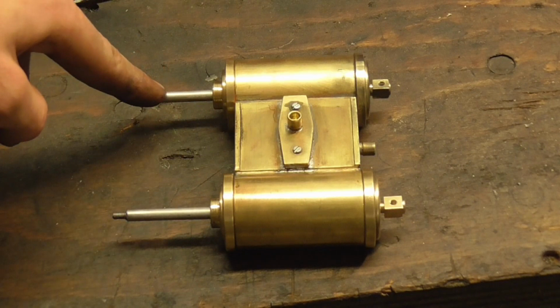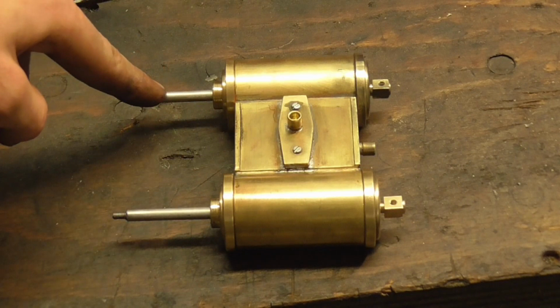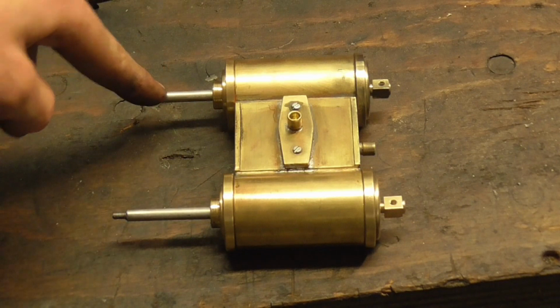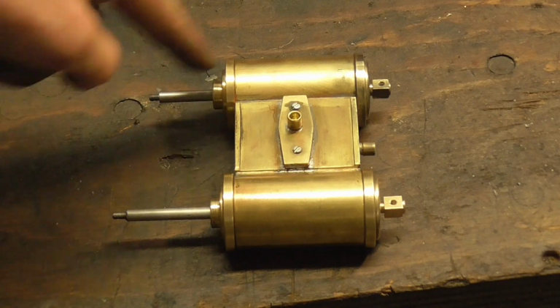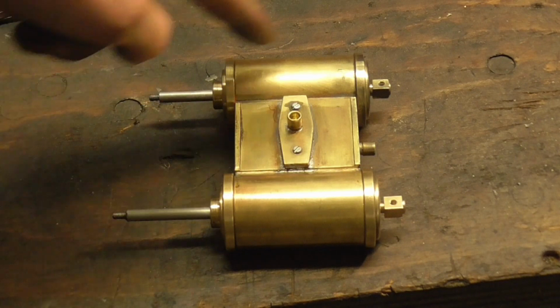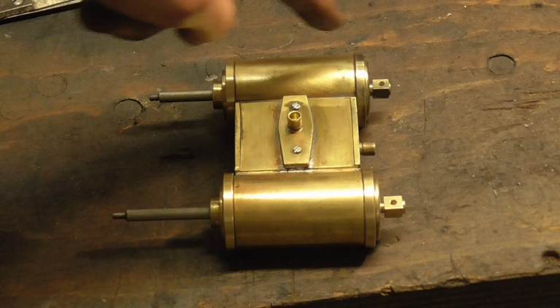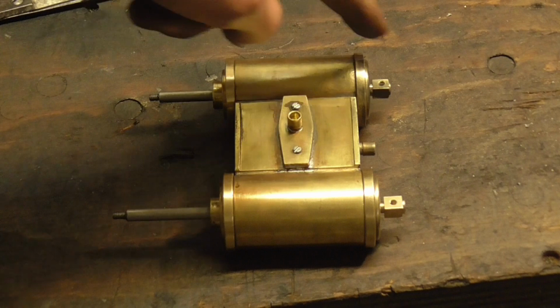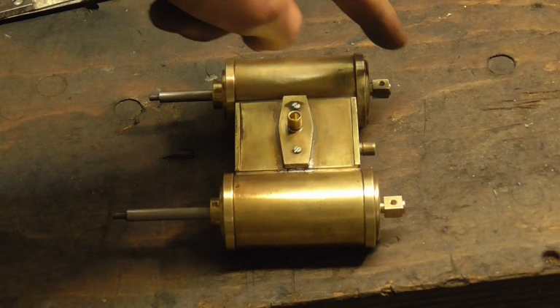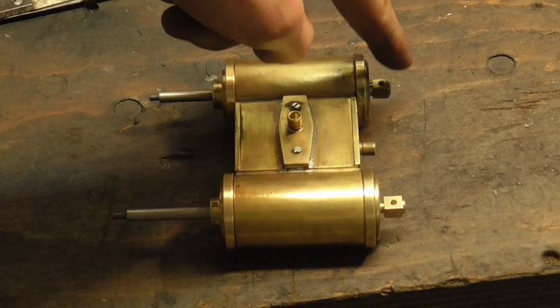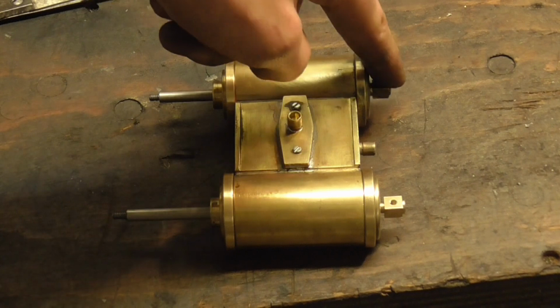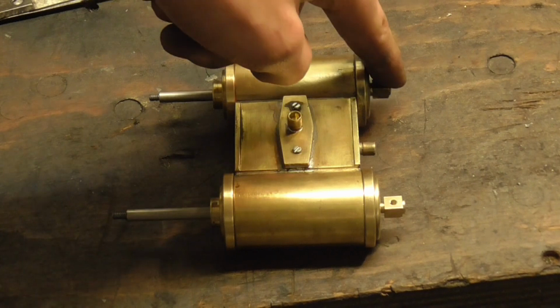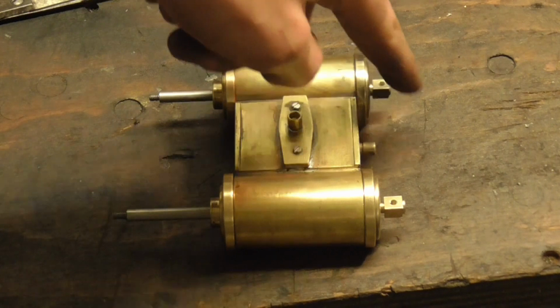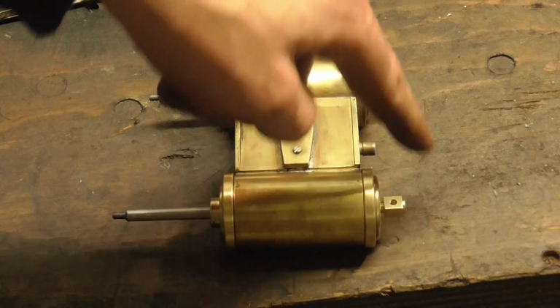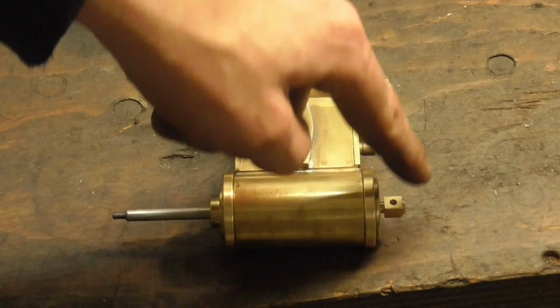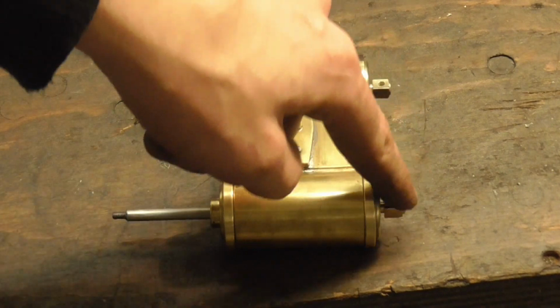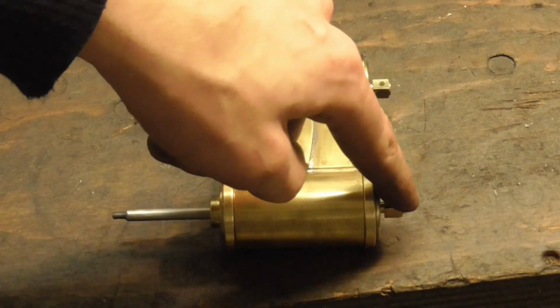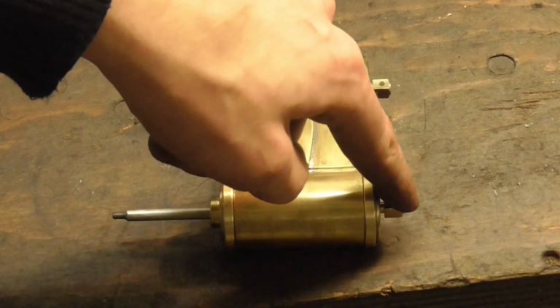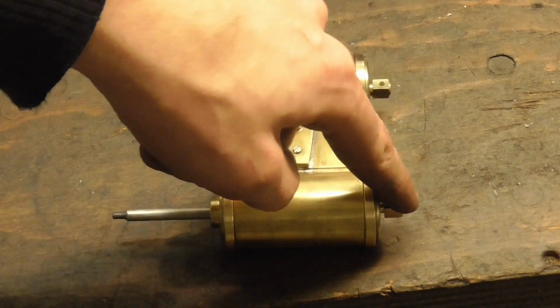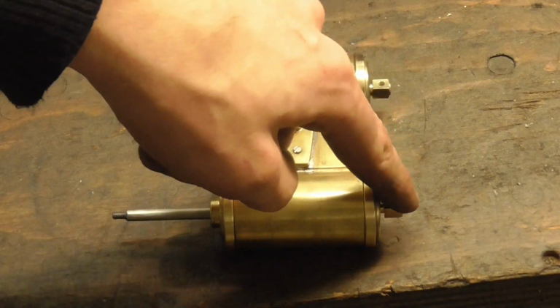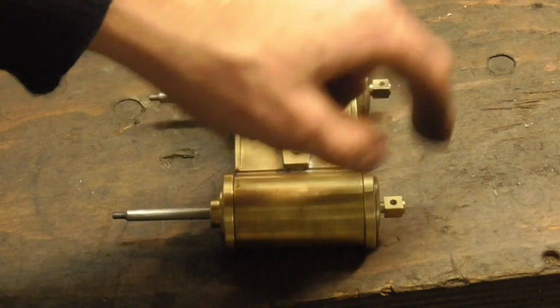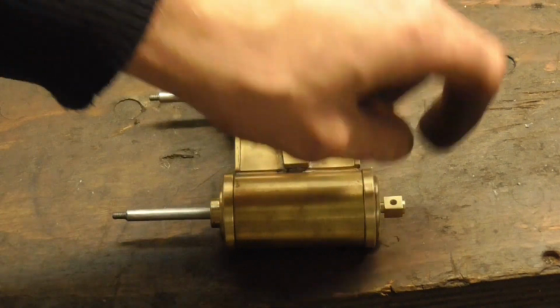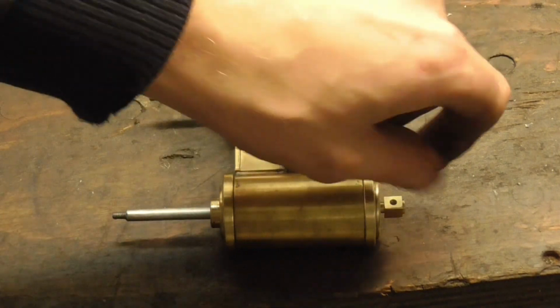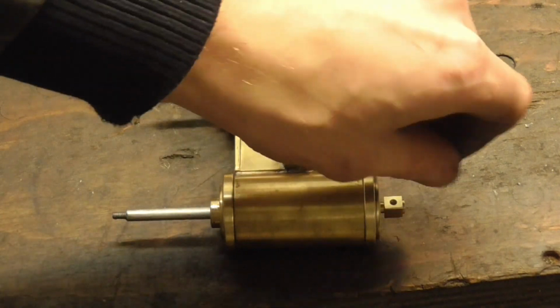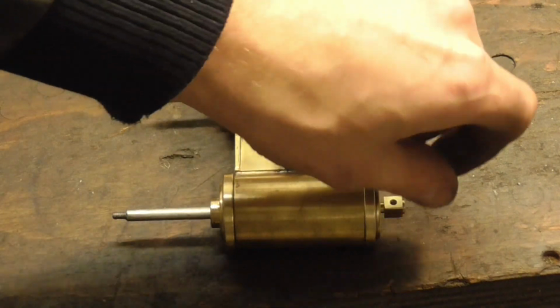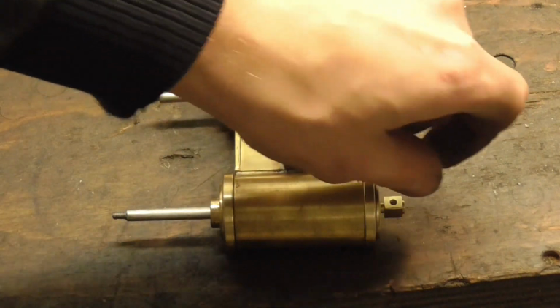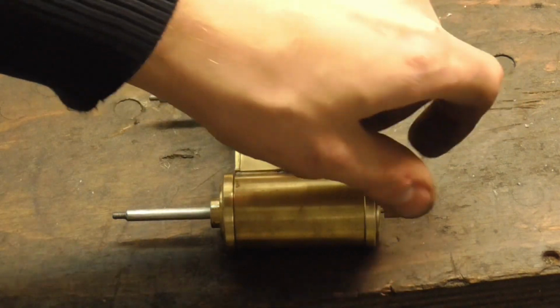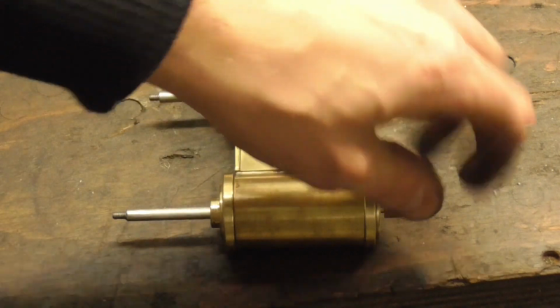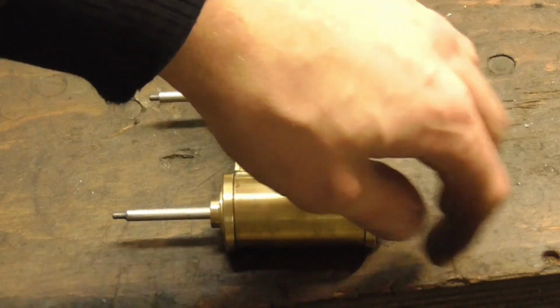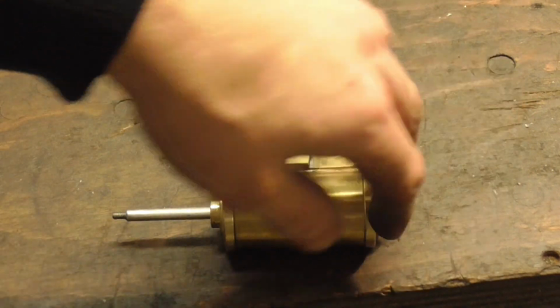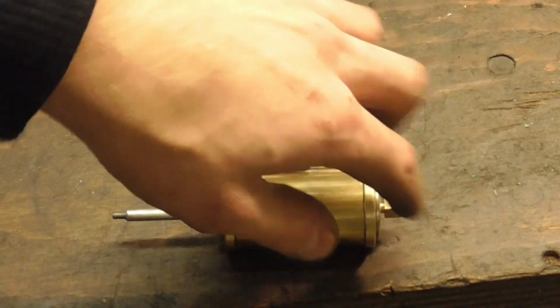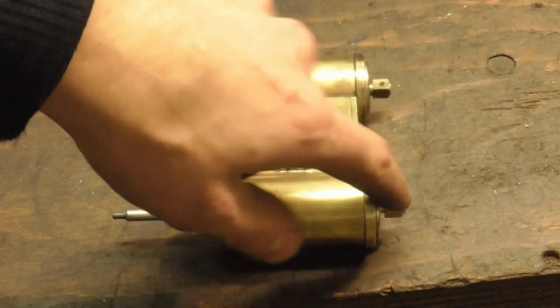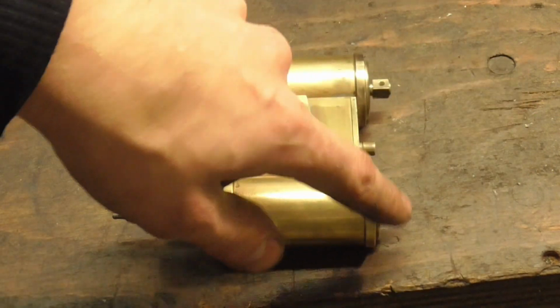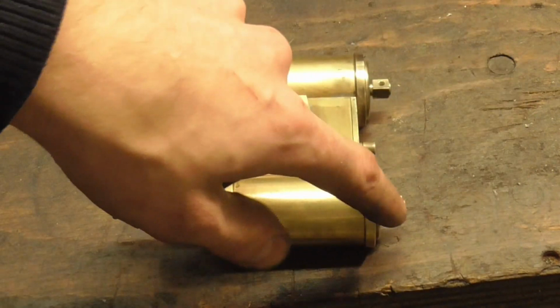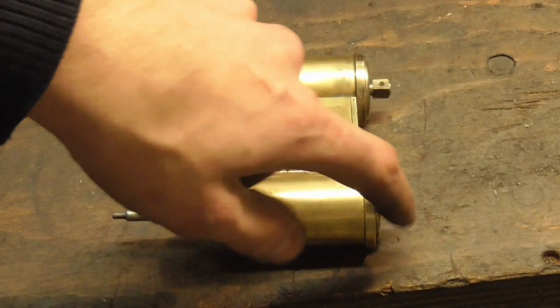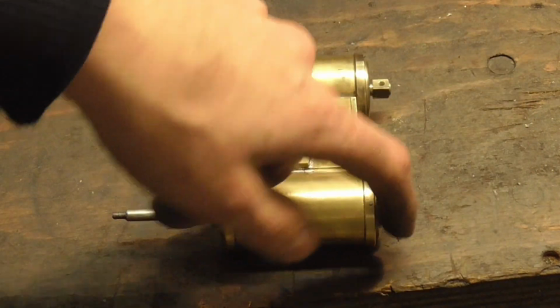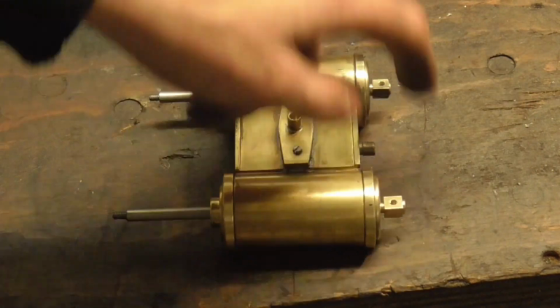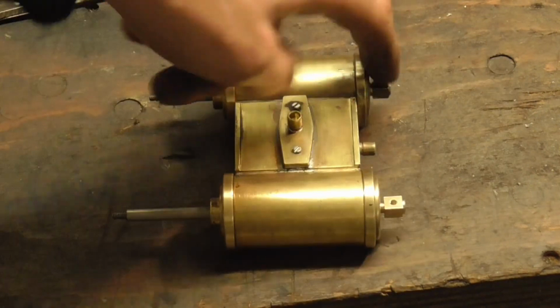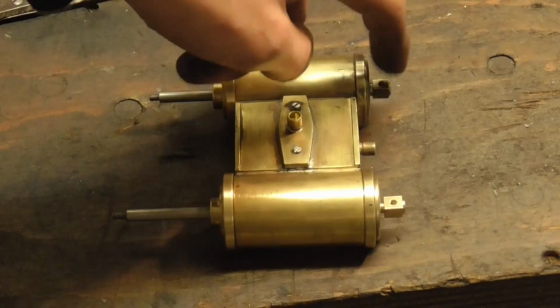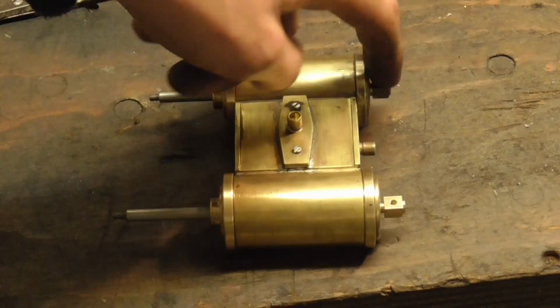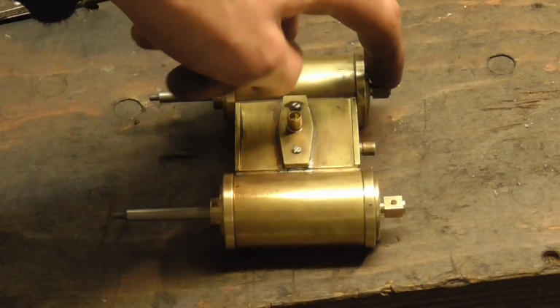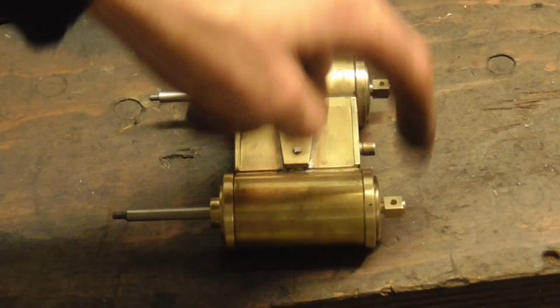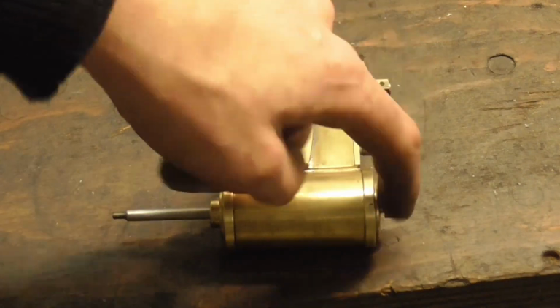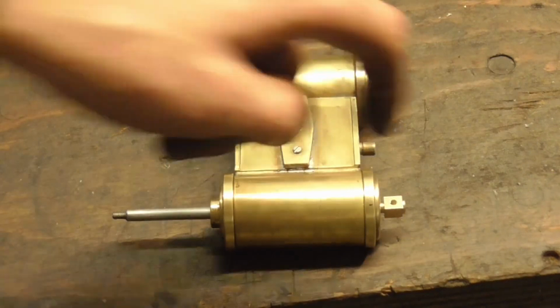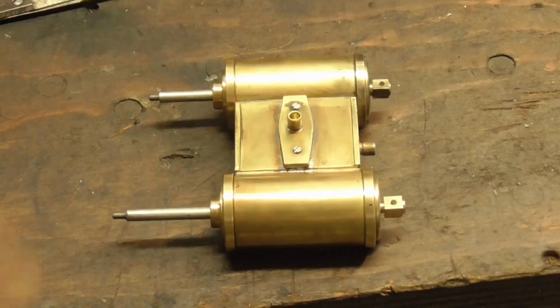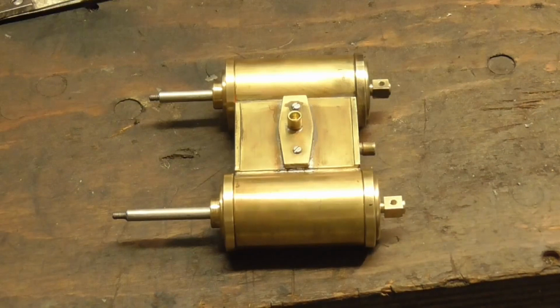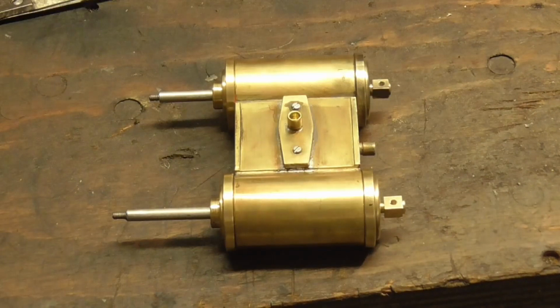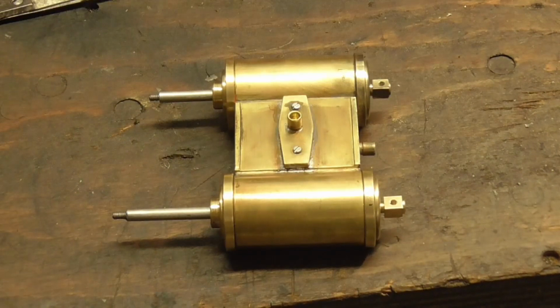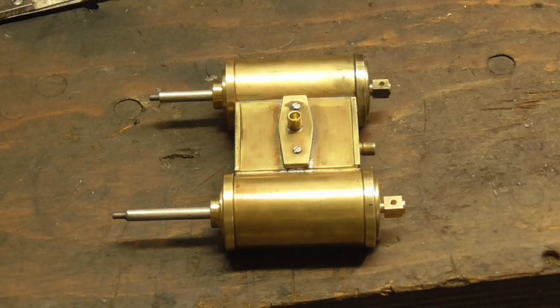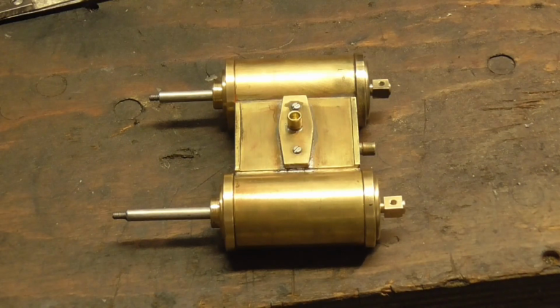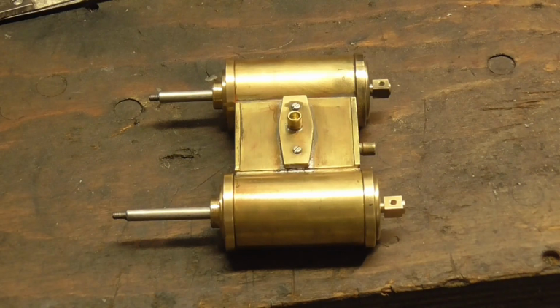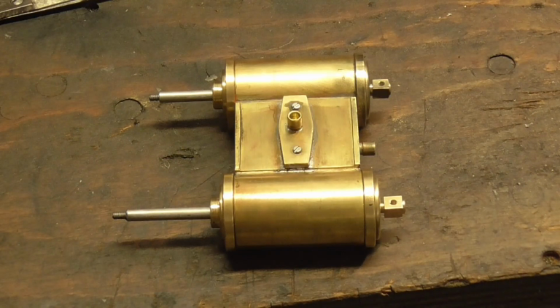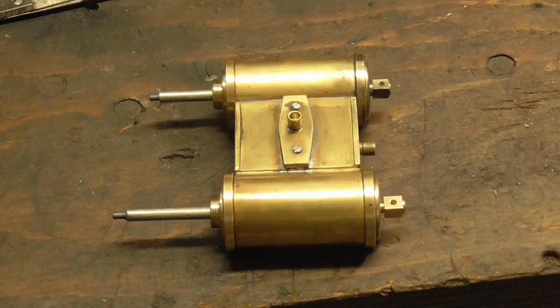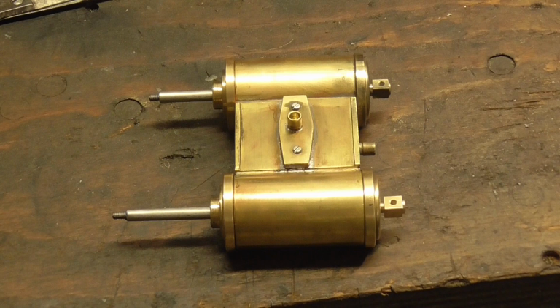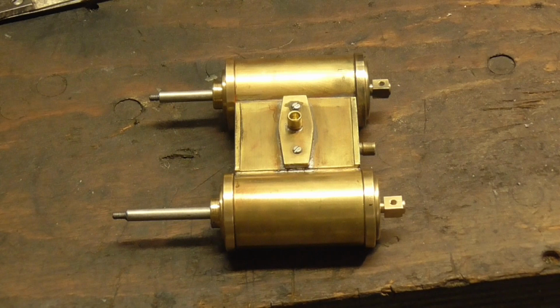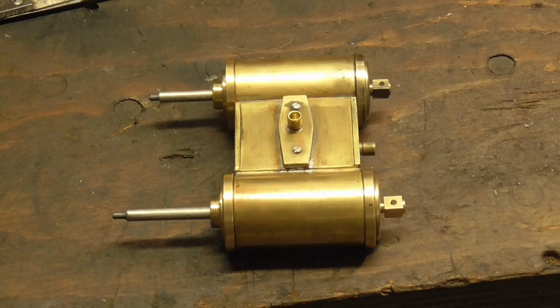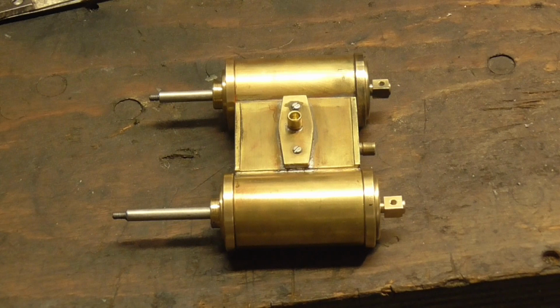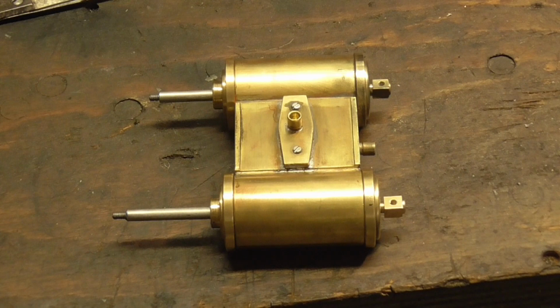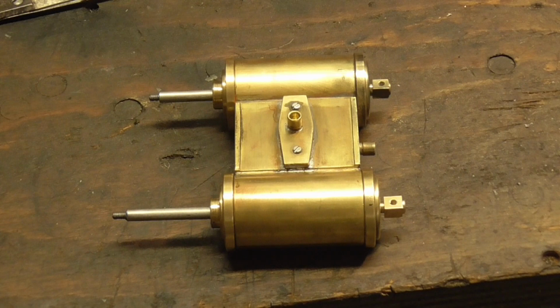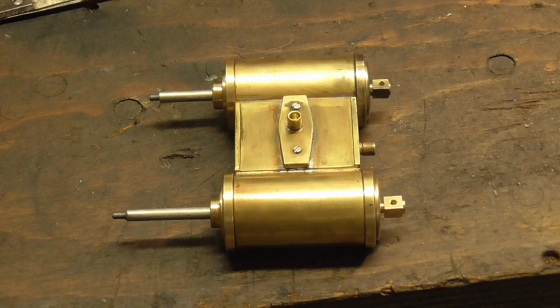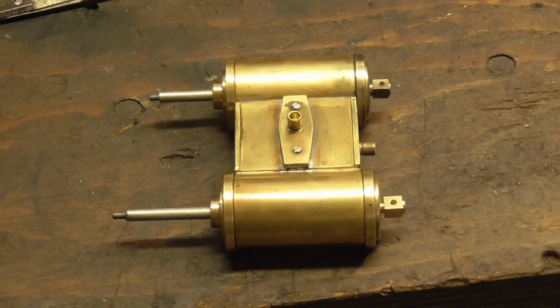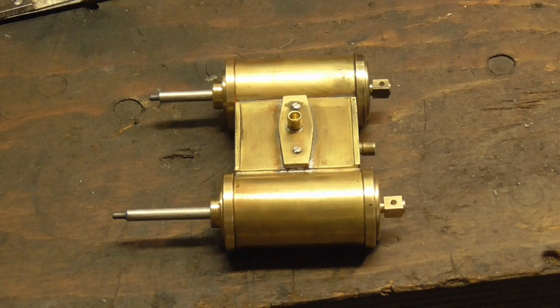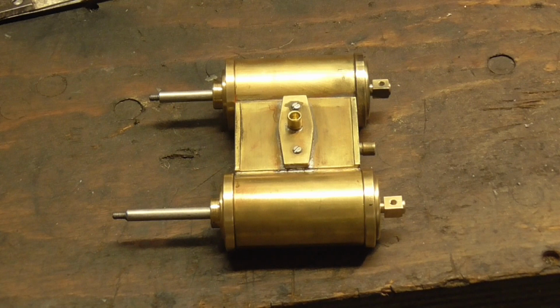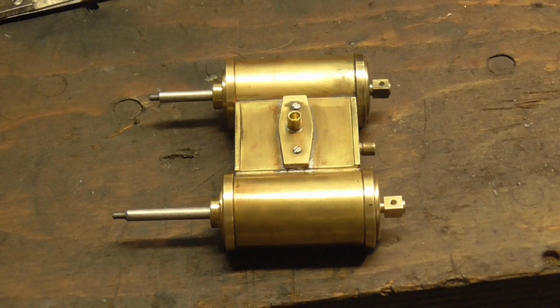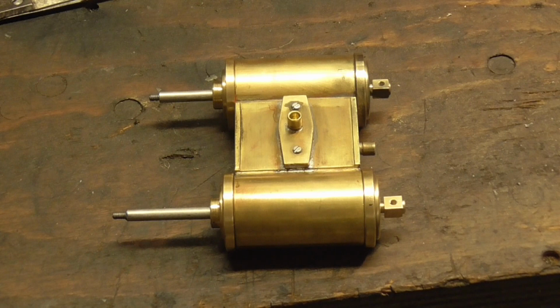And I'm going to make the oiler filler caps for the ends, and that shall be it.